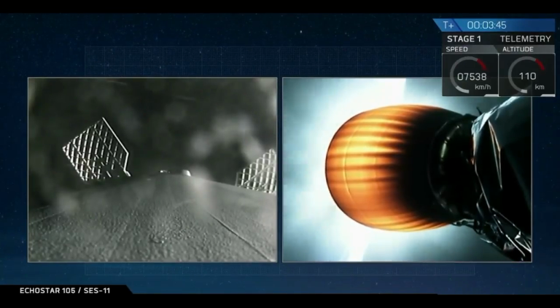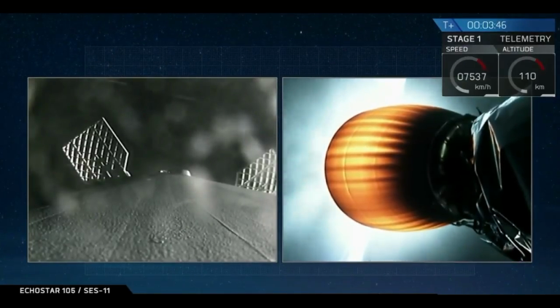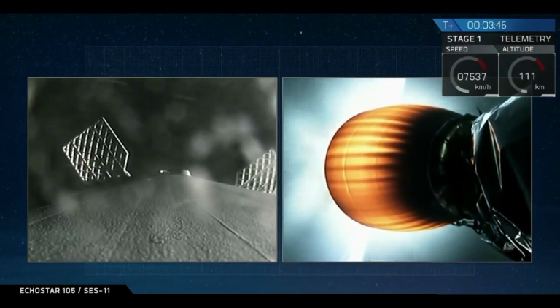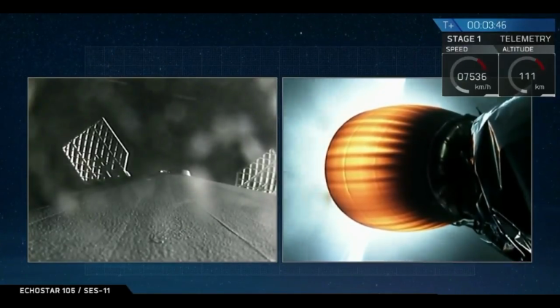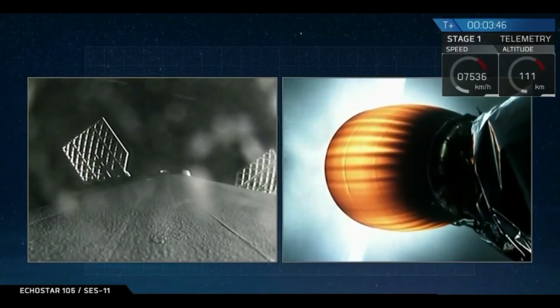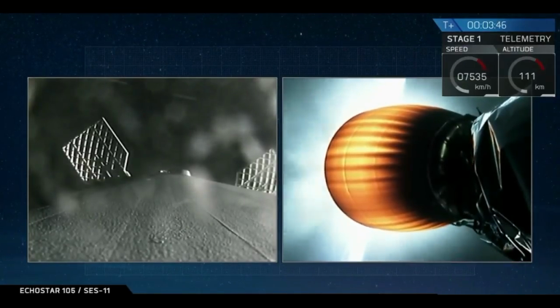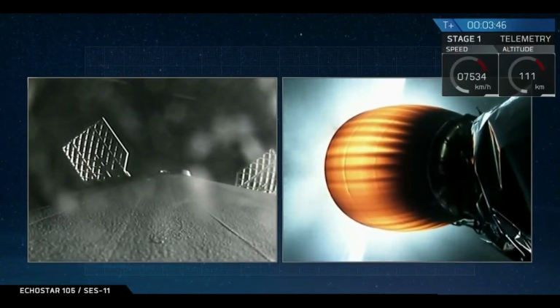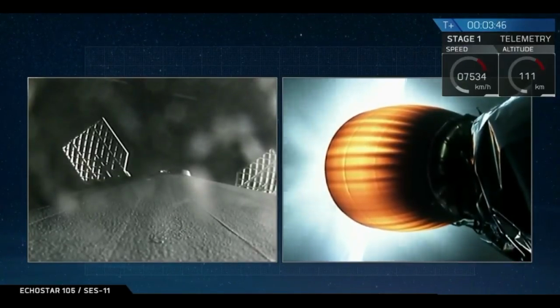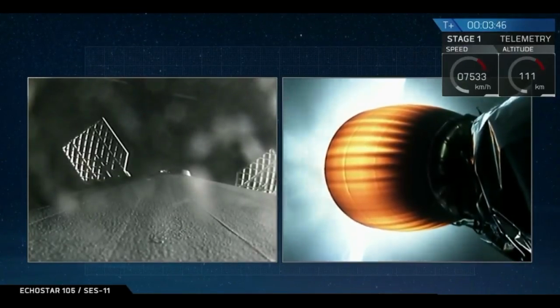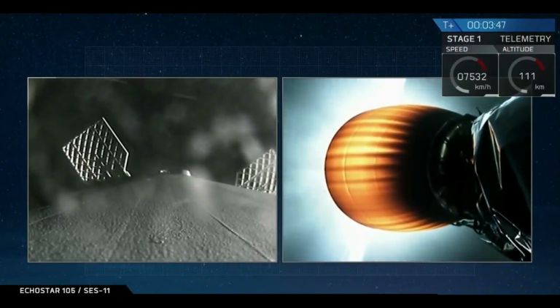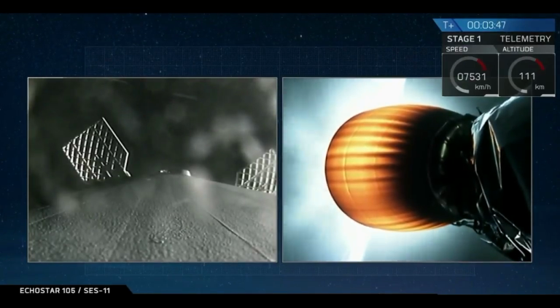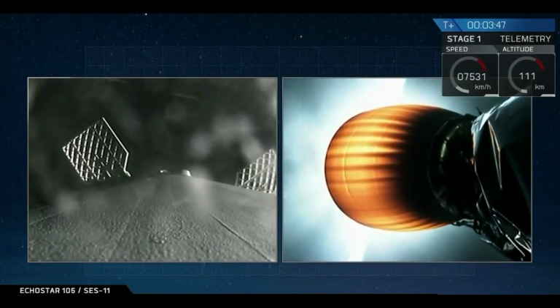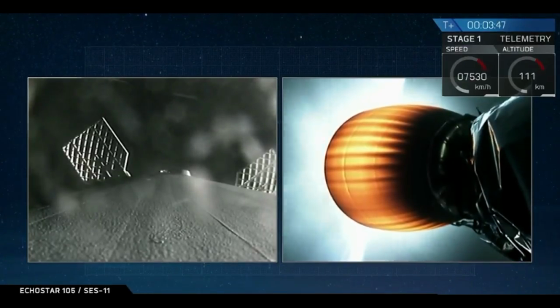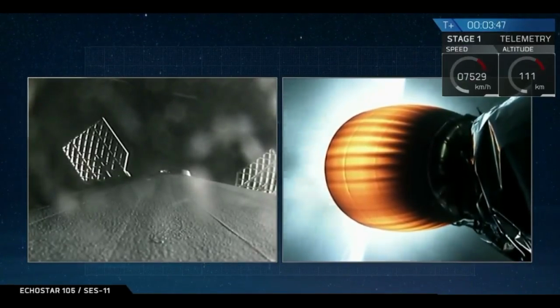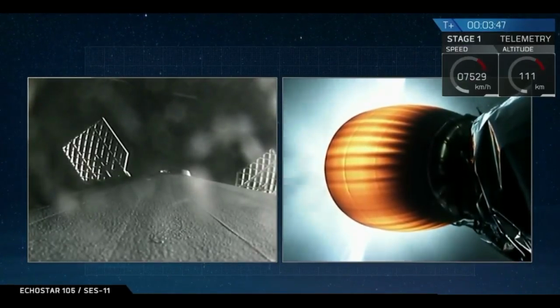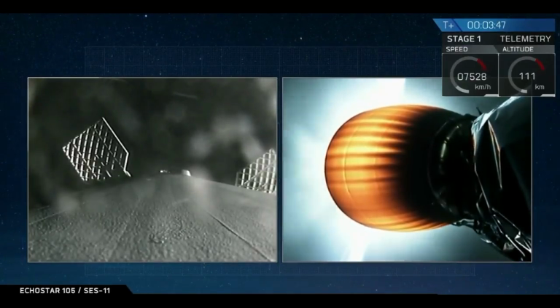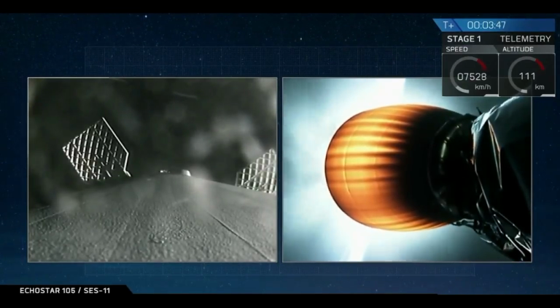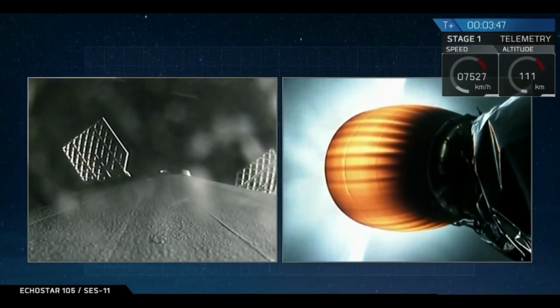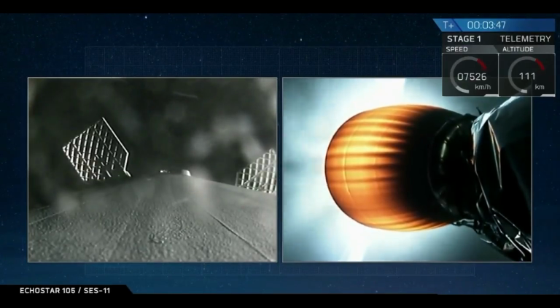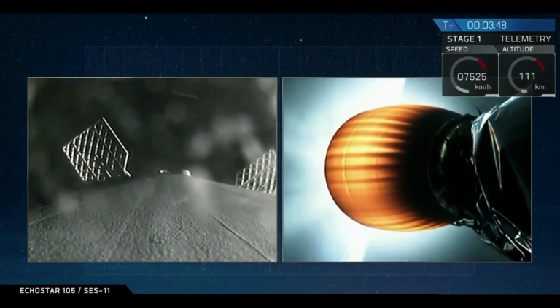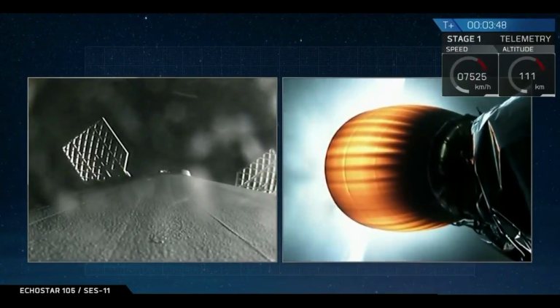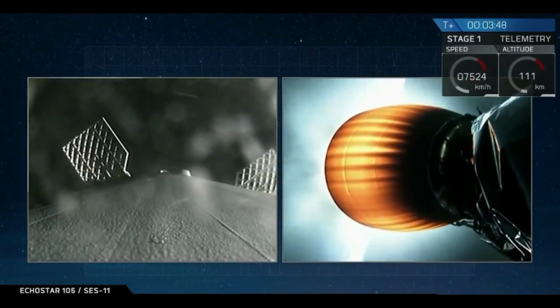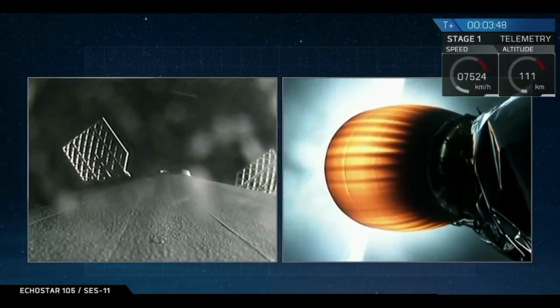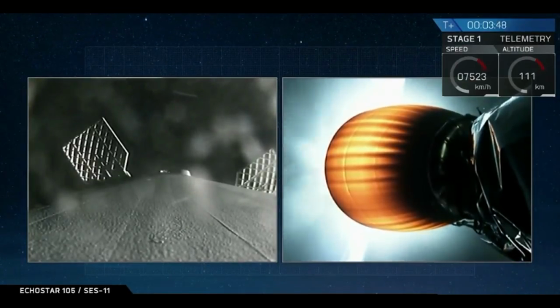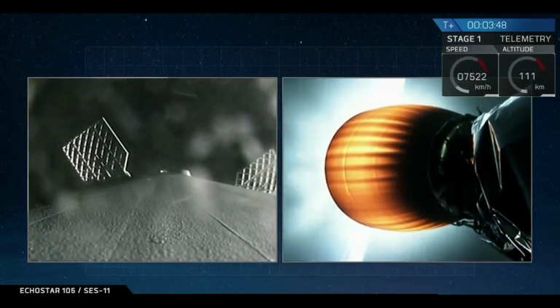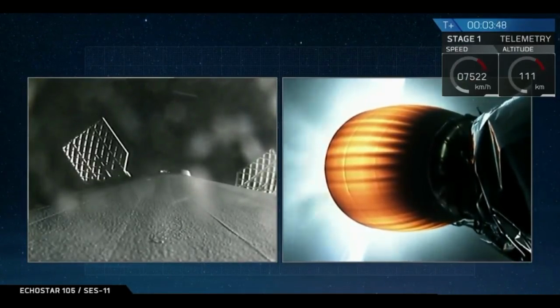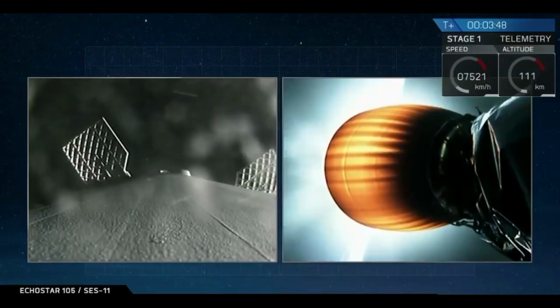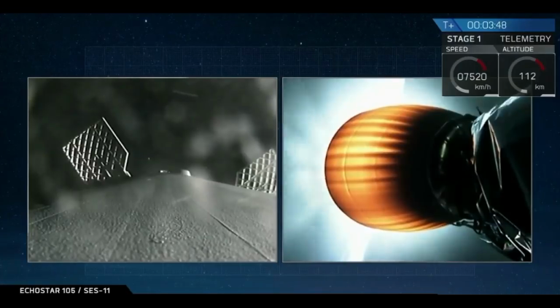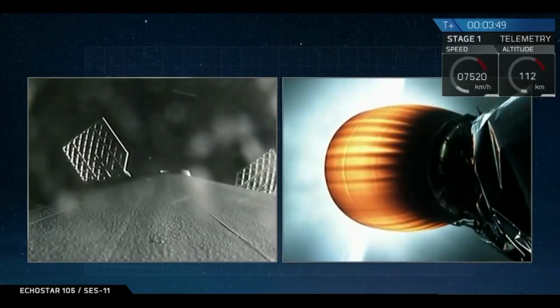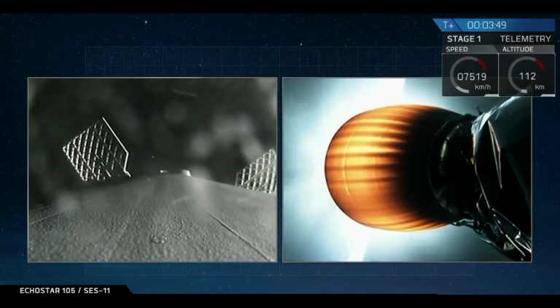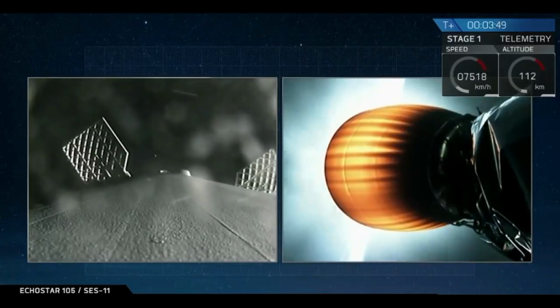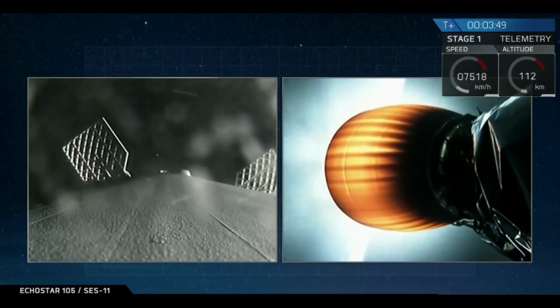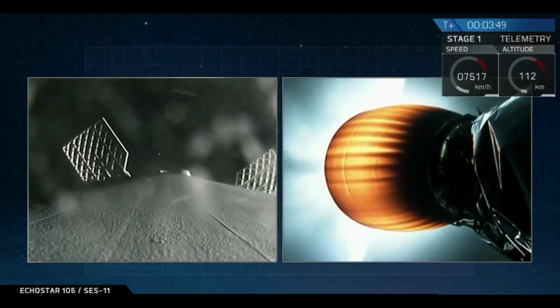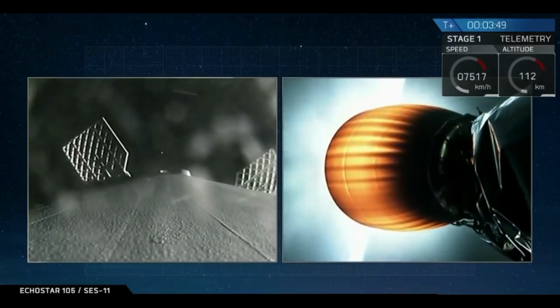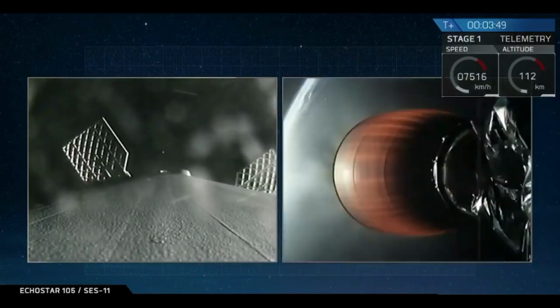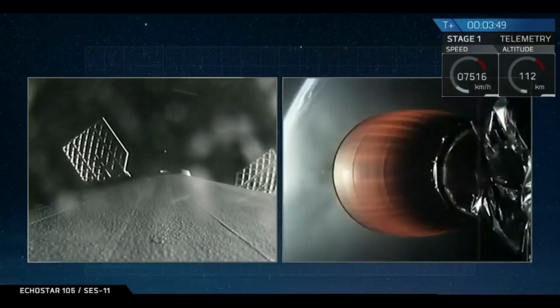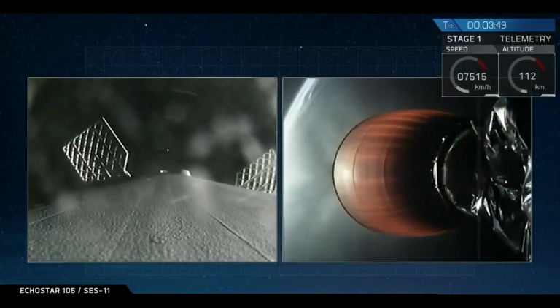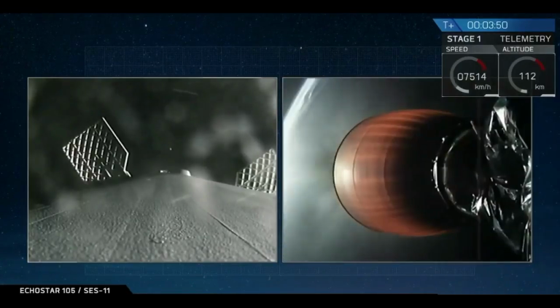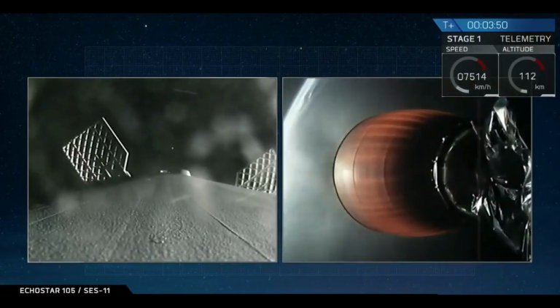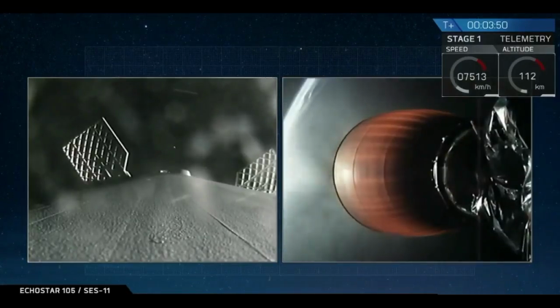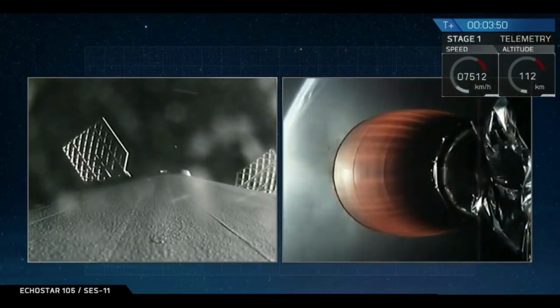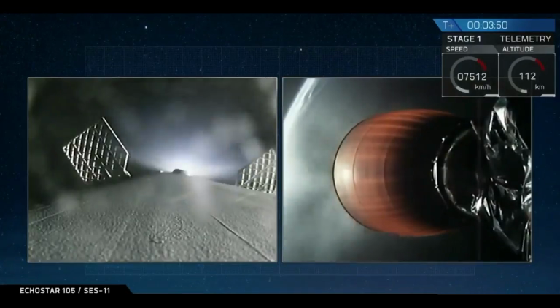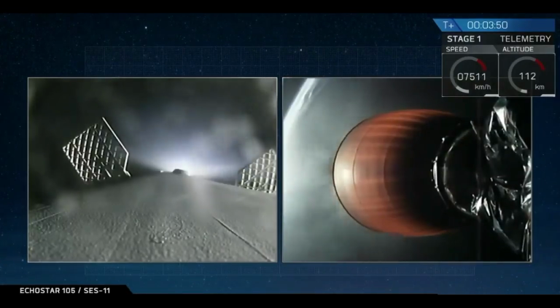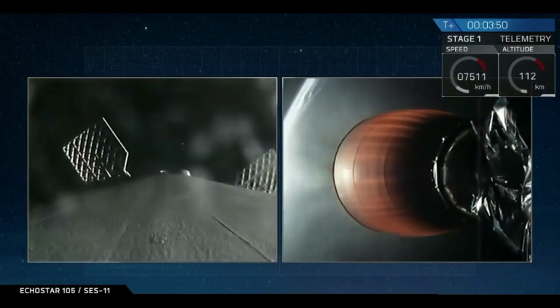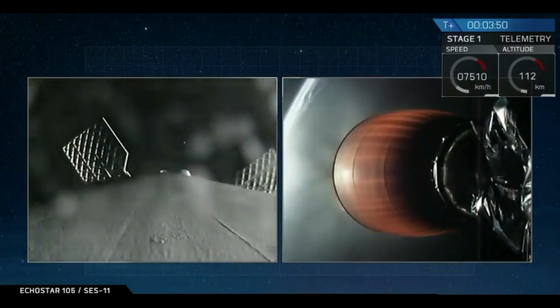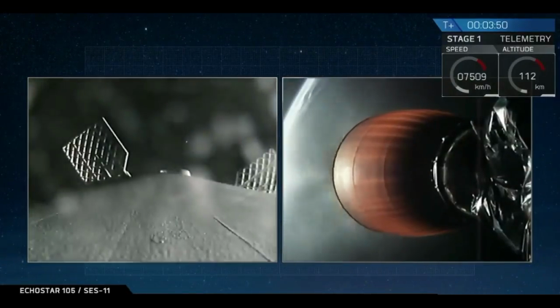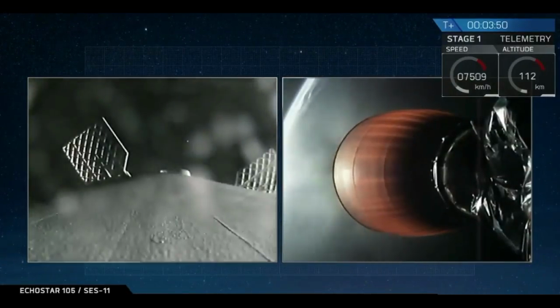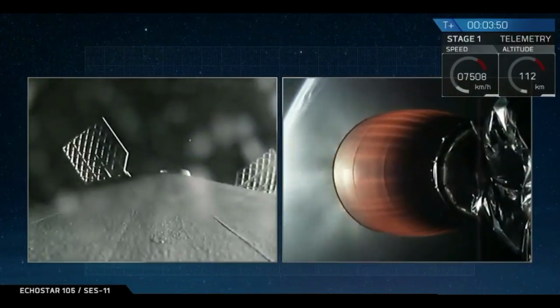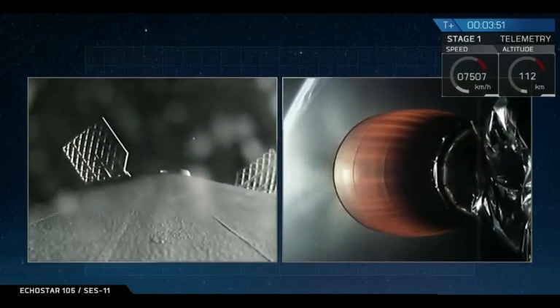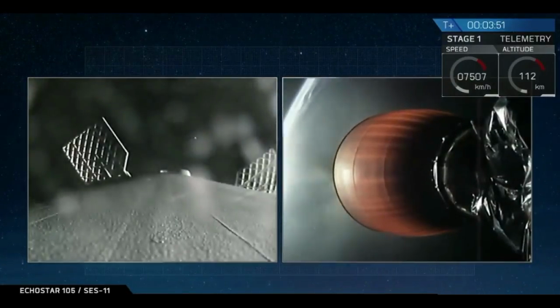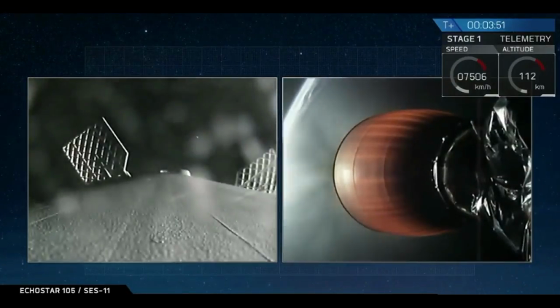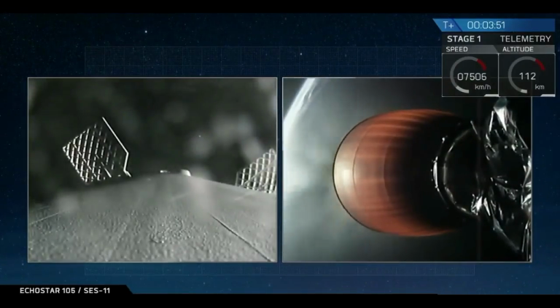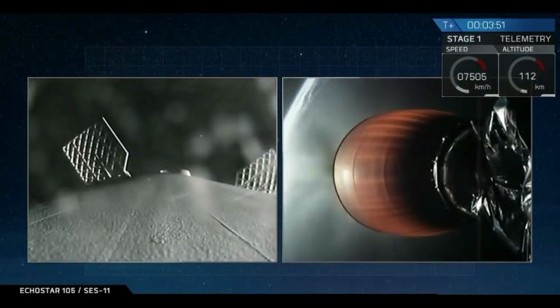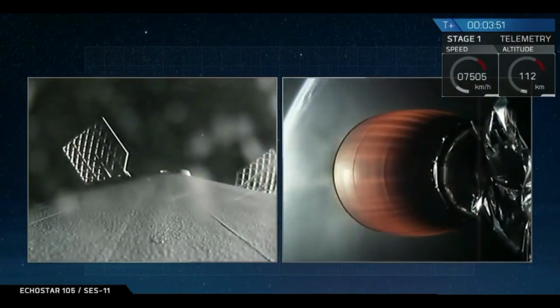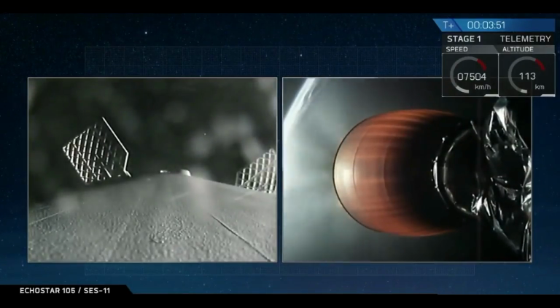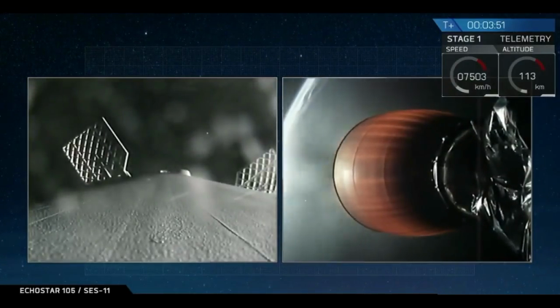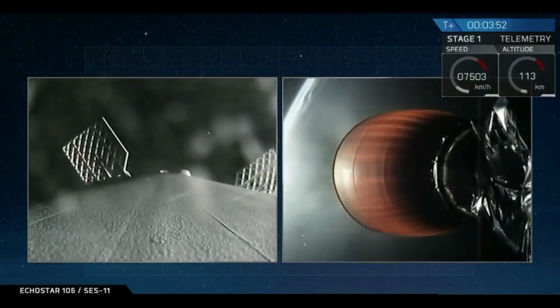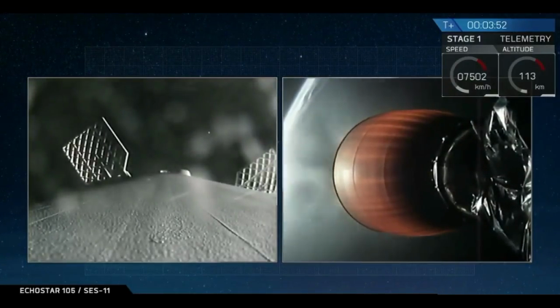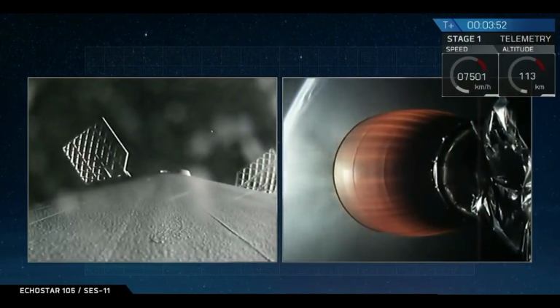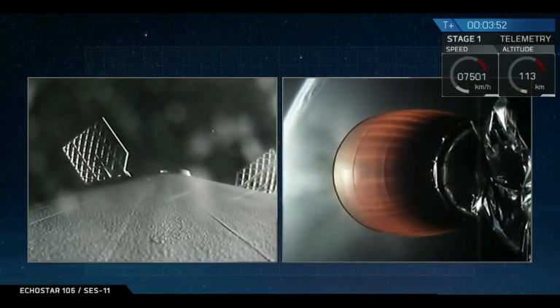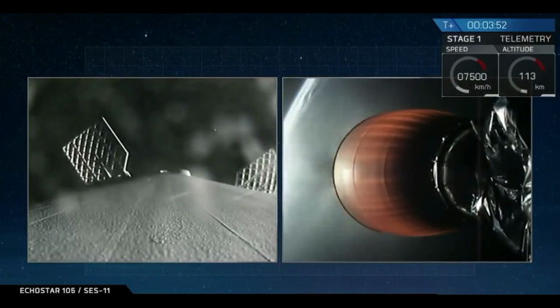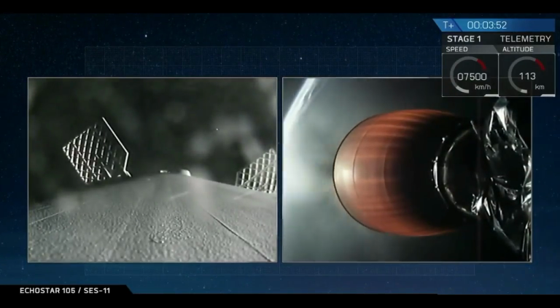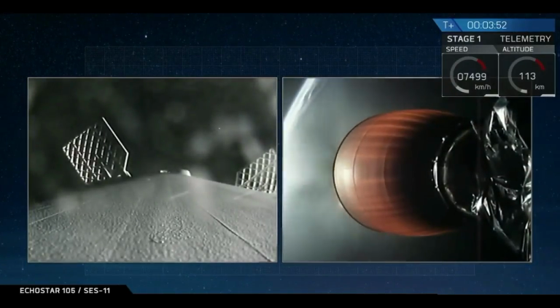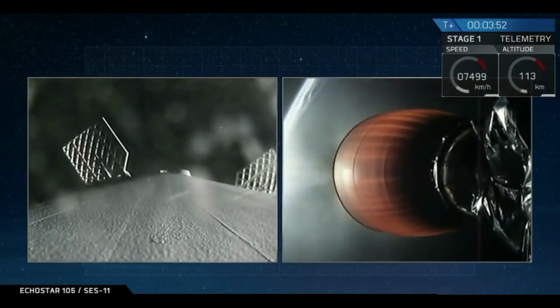The fairing is only needed while in the dense region of the atmosphere to protect it from aerodynamic loads. Now that we're out of the atmosphere, we can jettison it.